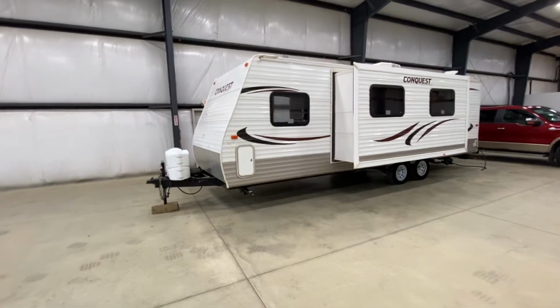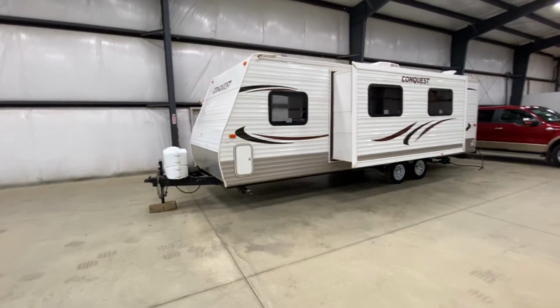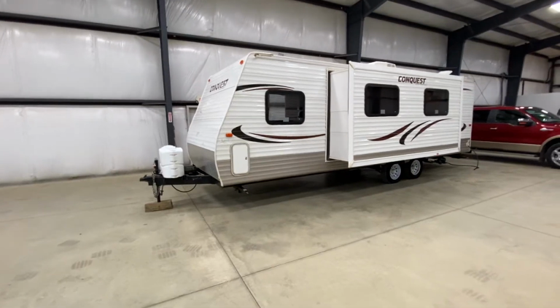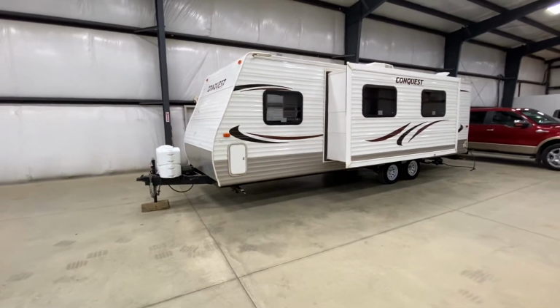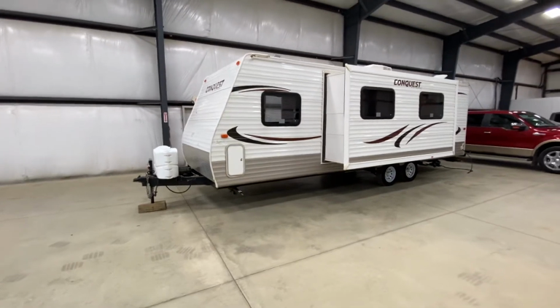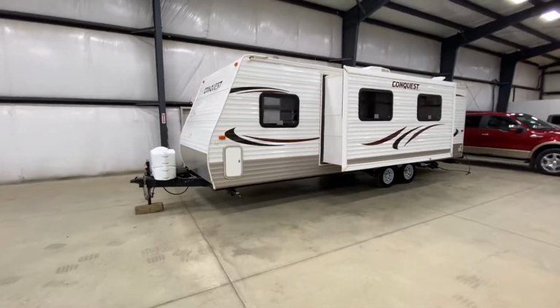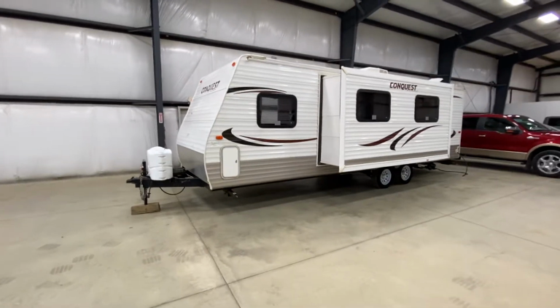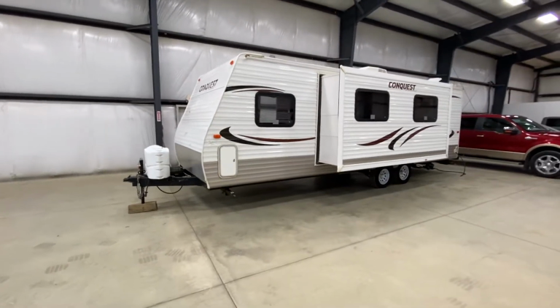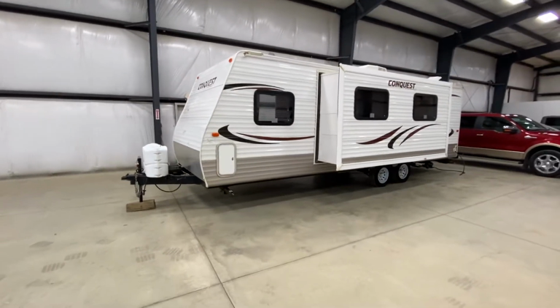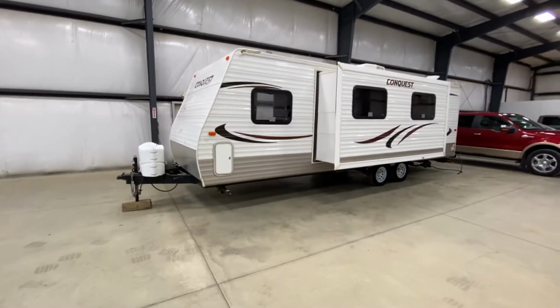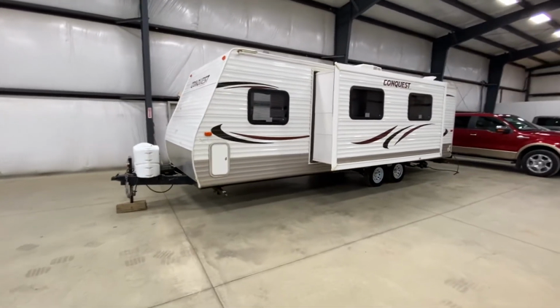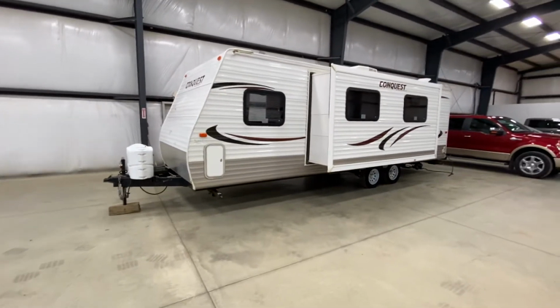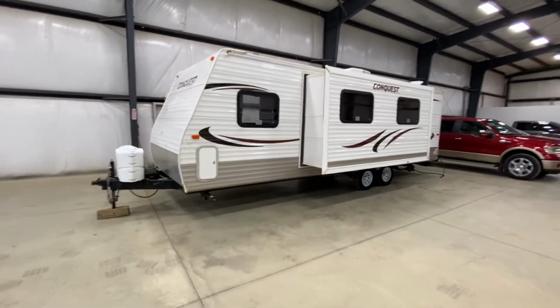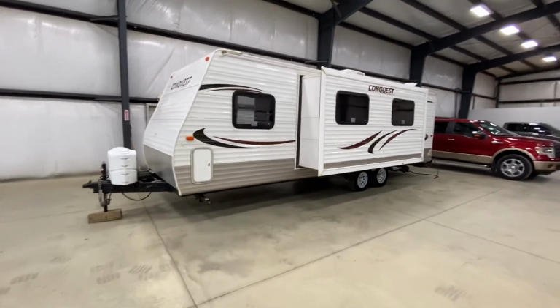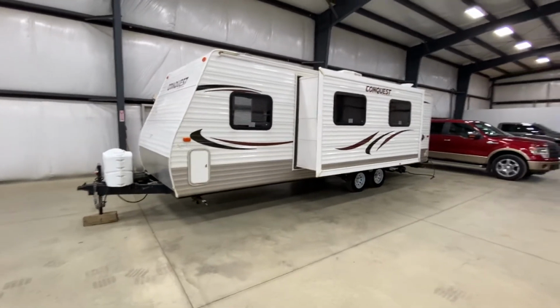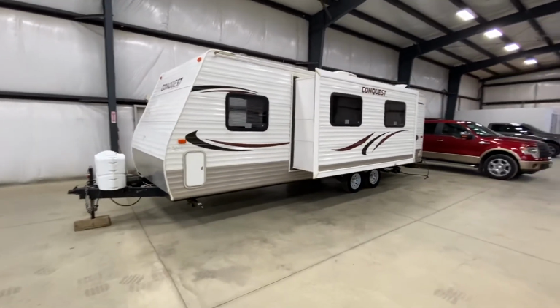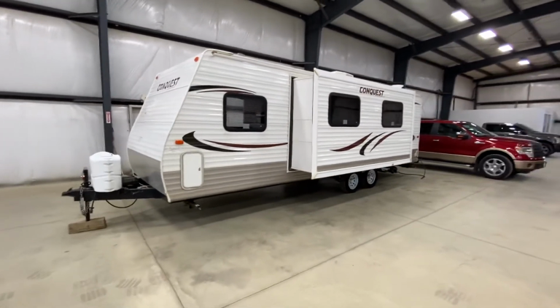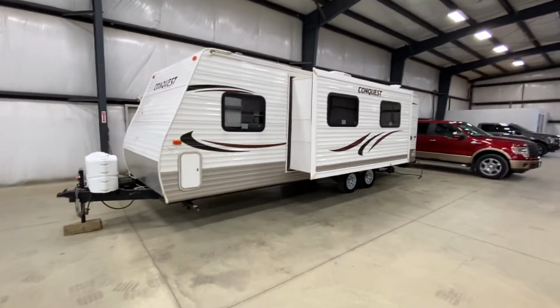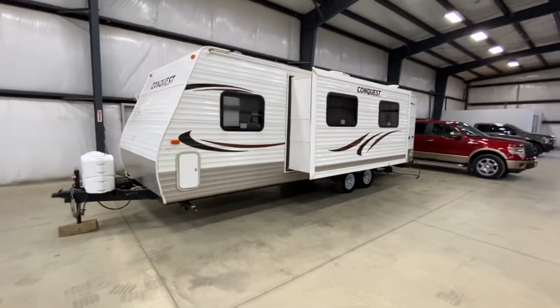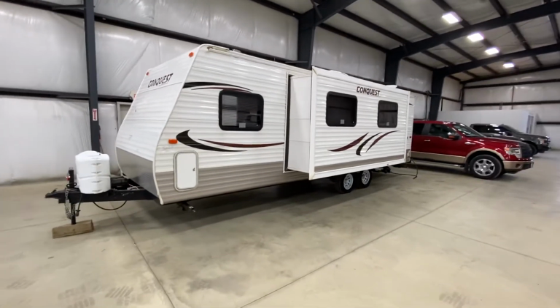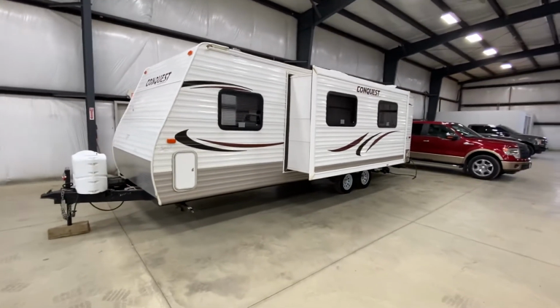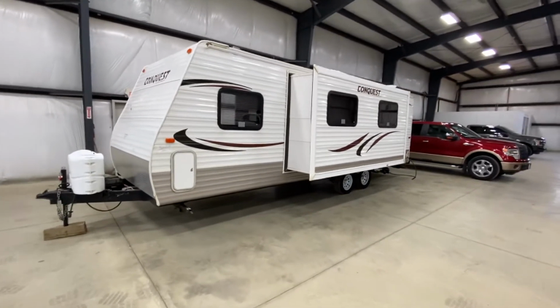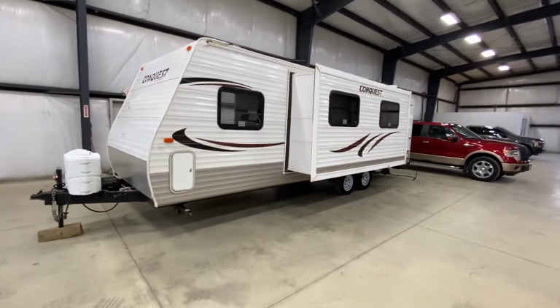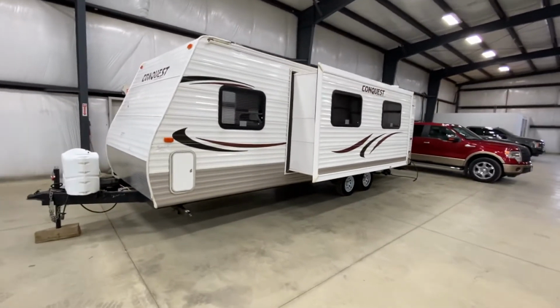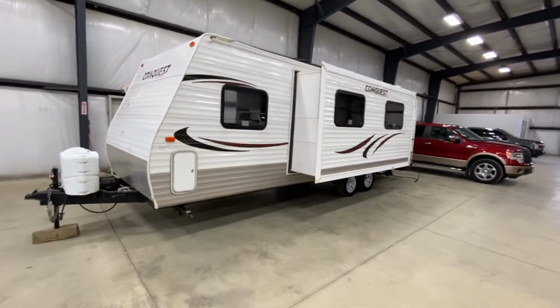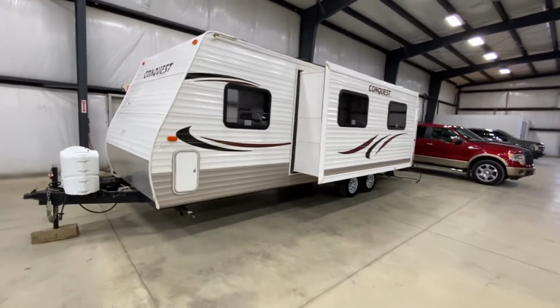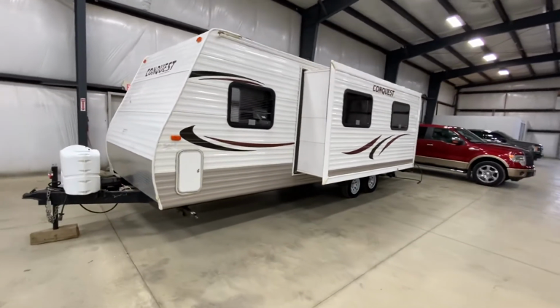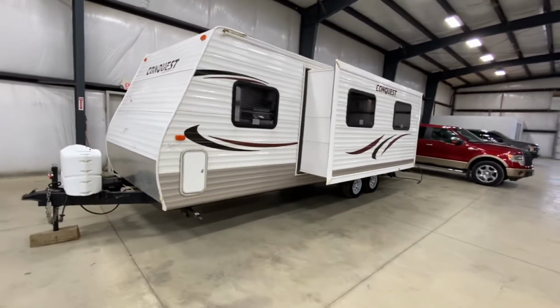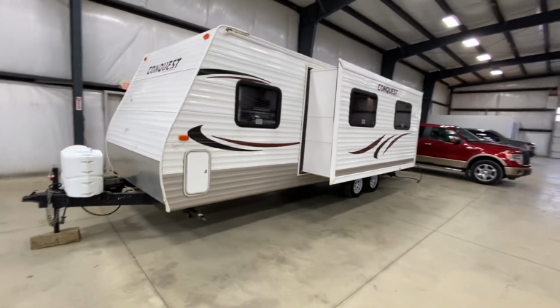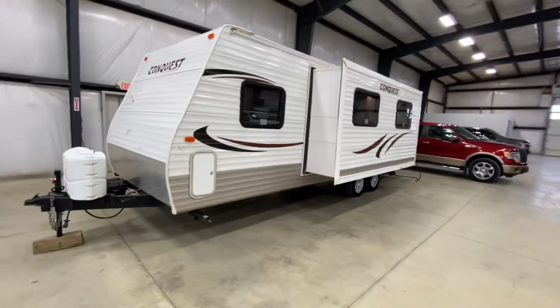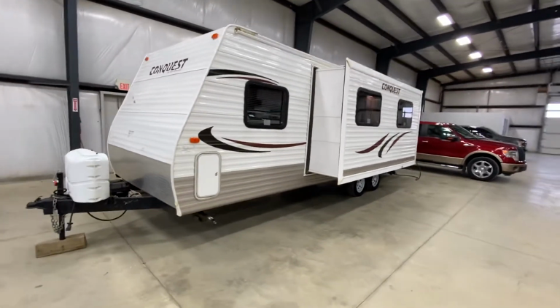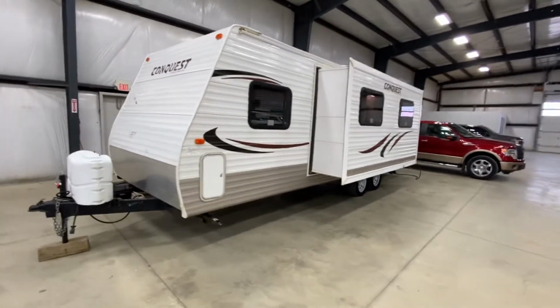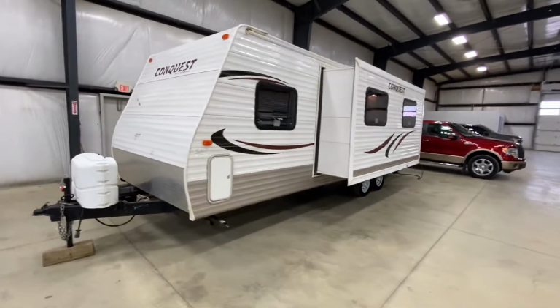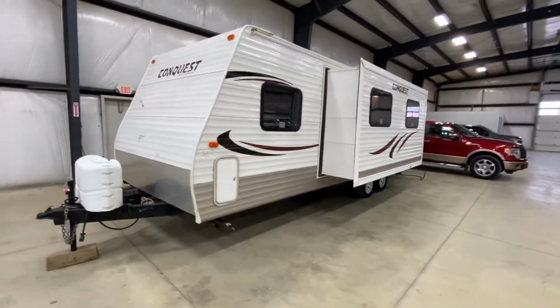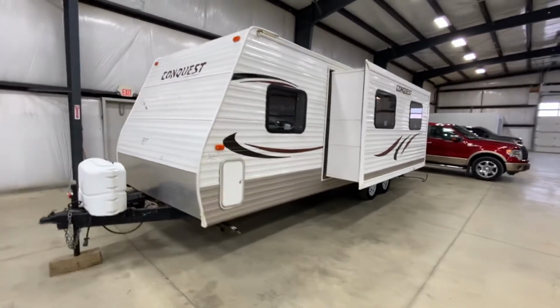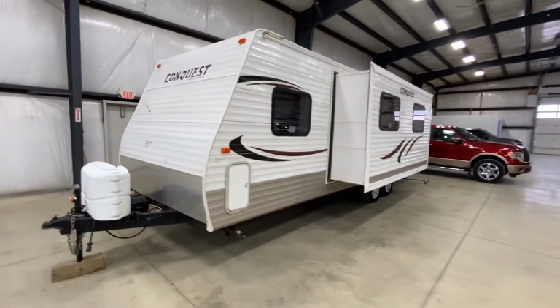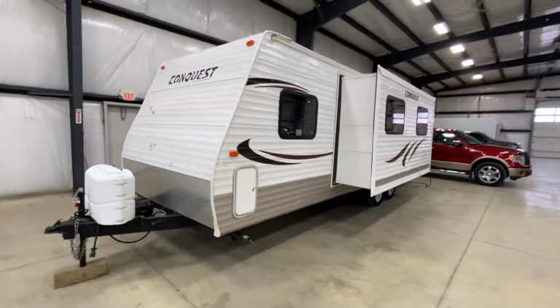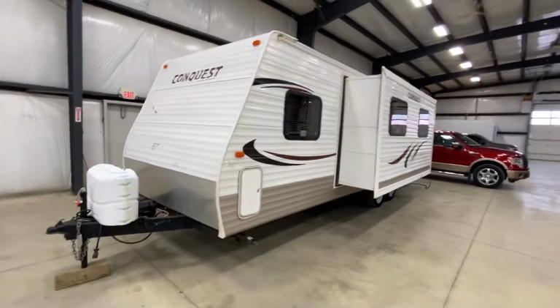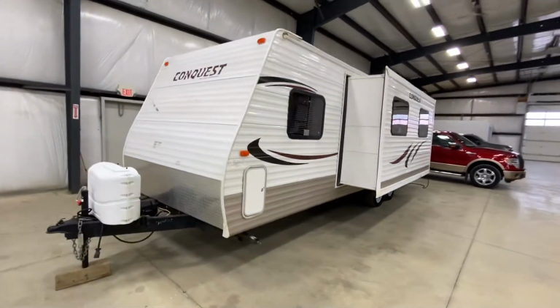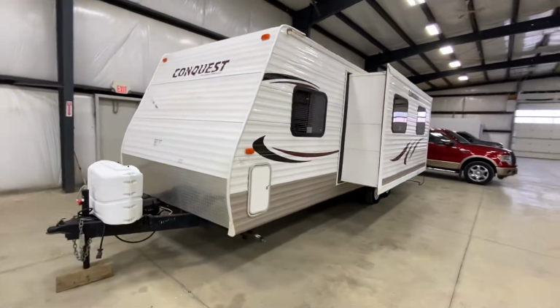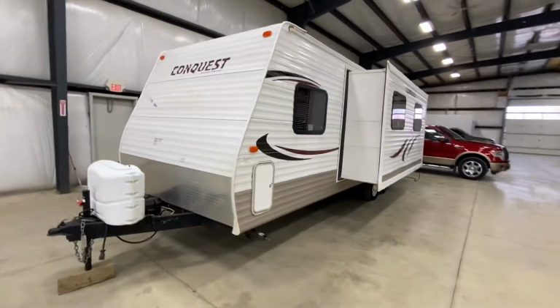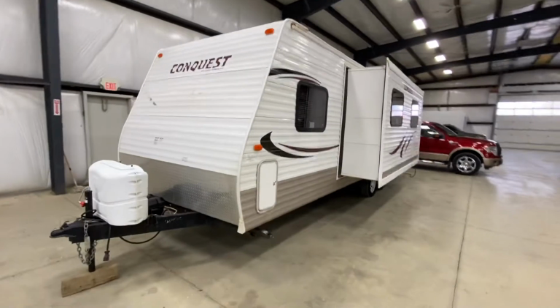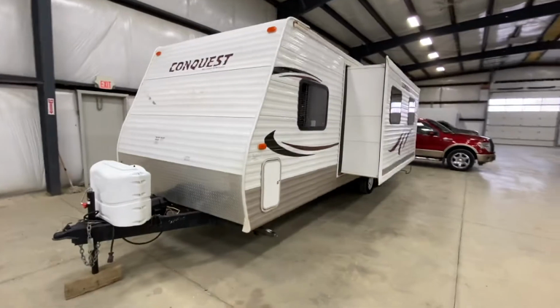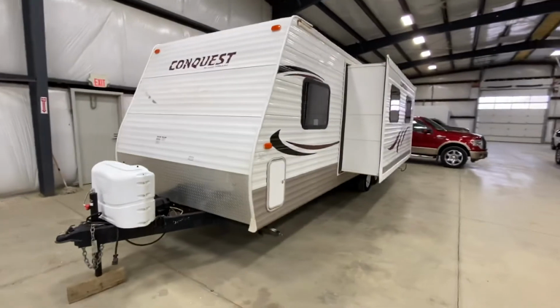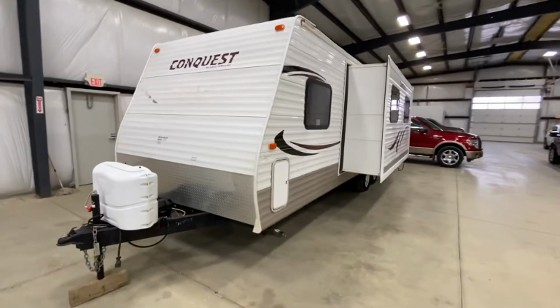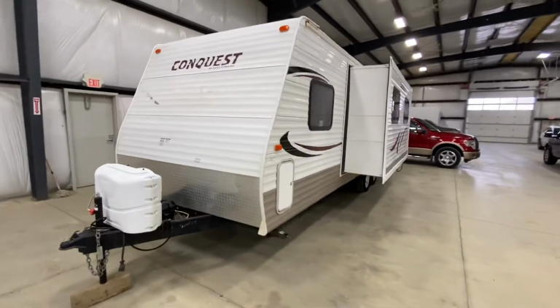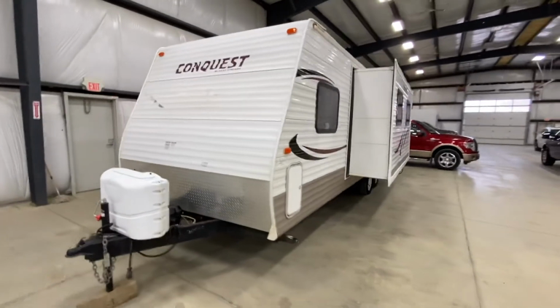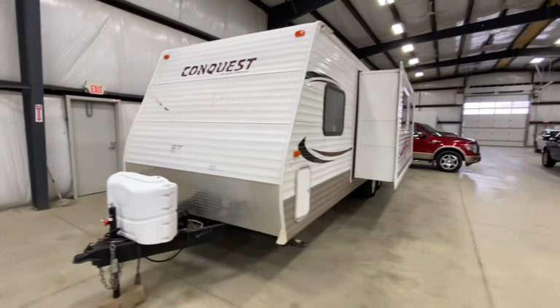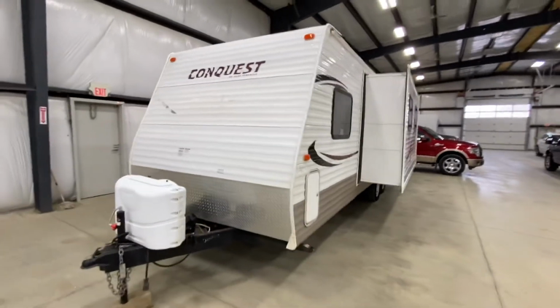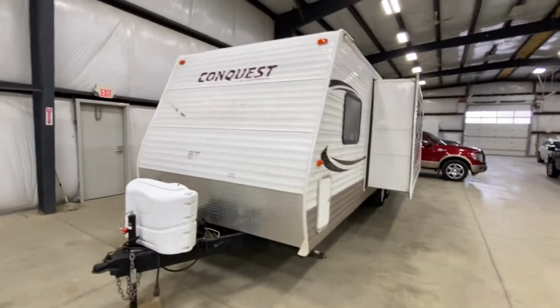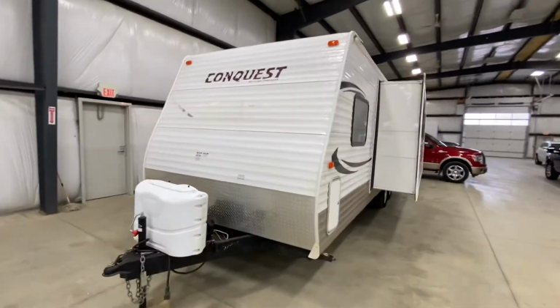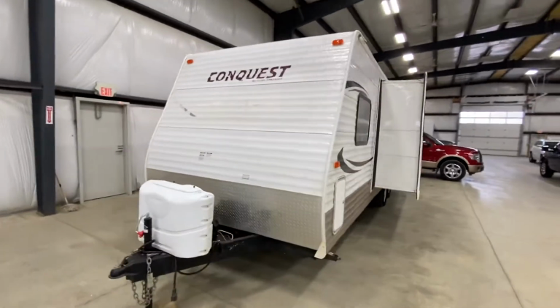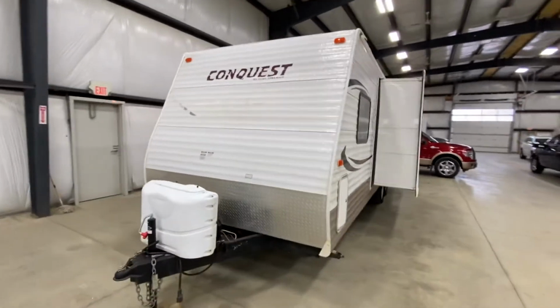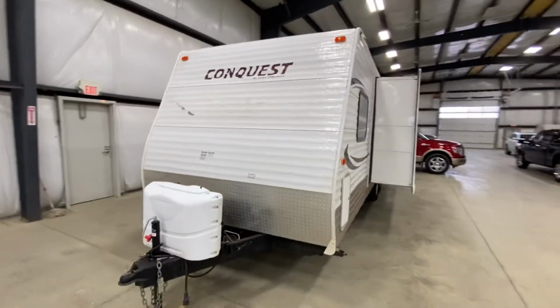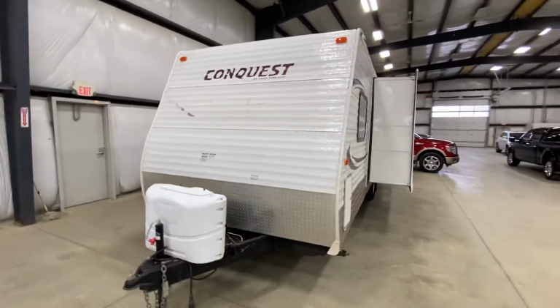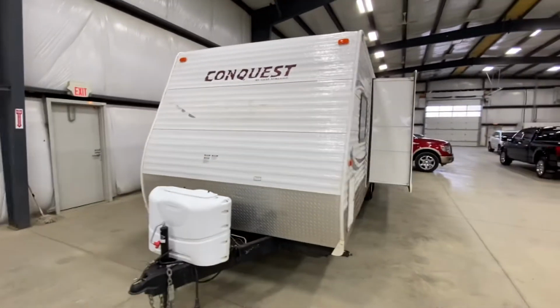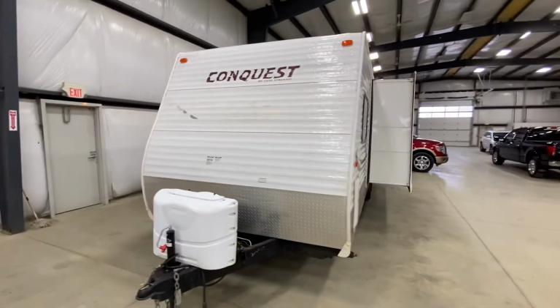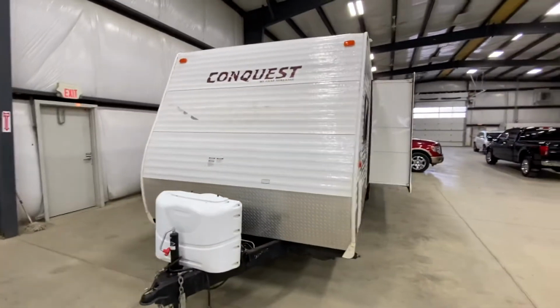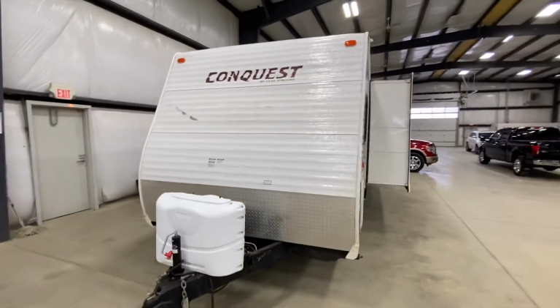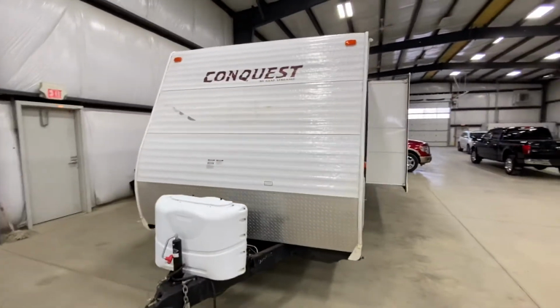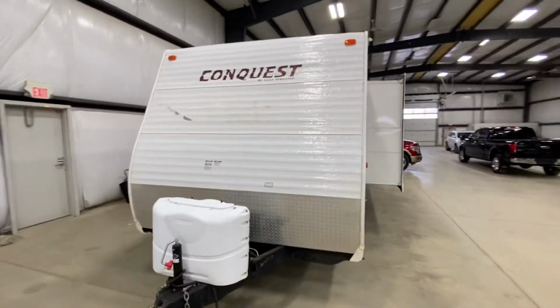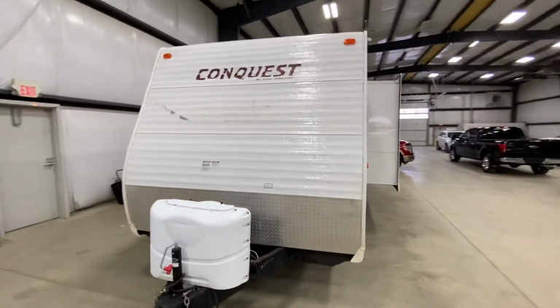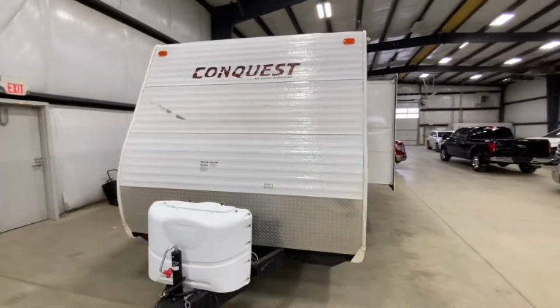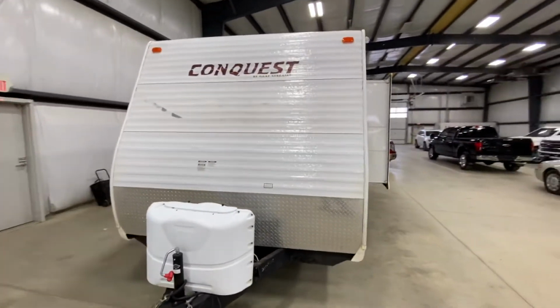Hey there, it's Cam from Great Plains and this is the 2013 Gulfstream Conquest Camper Trailer.